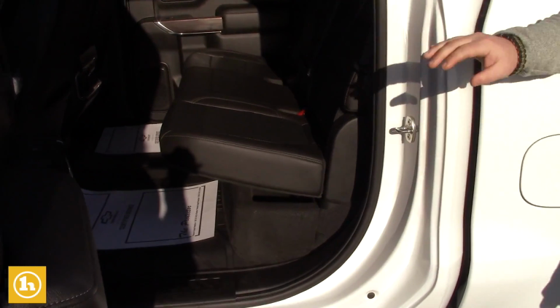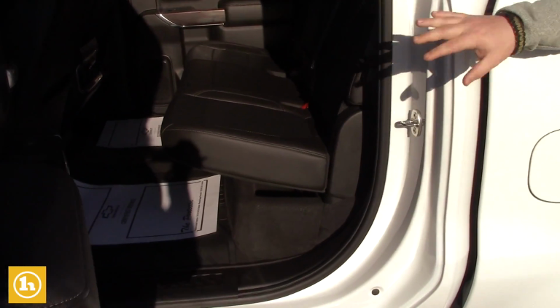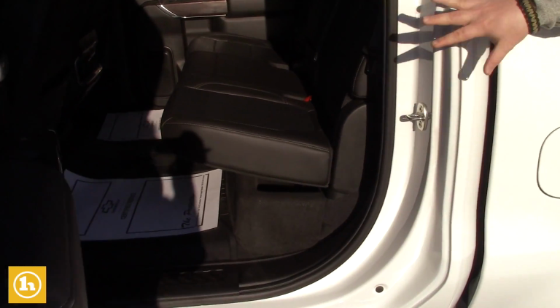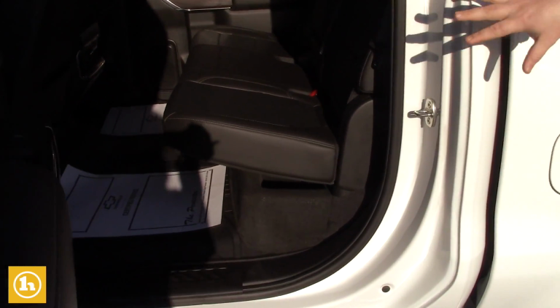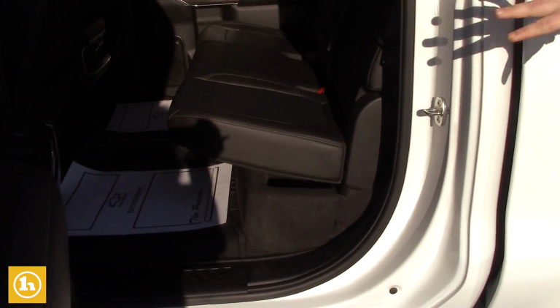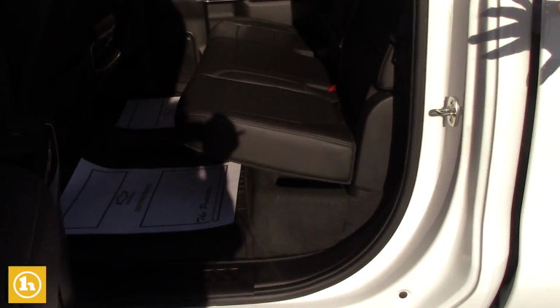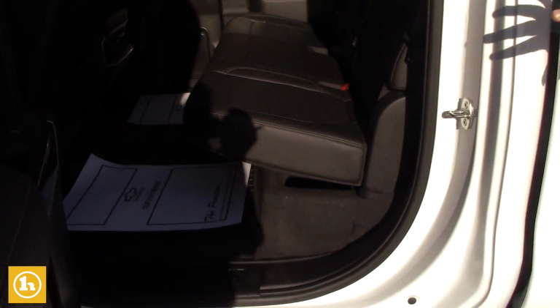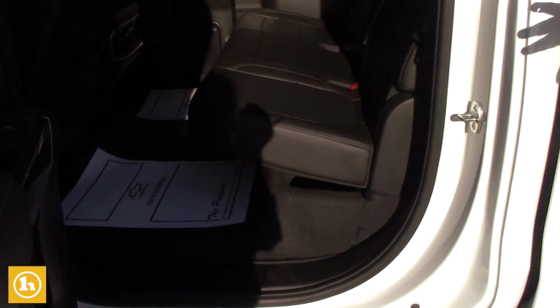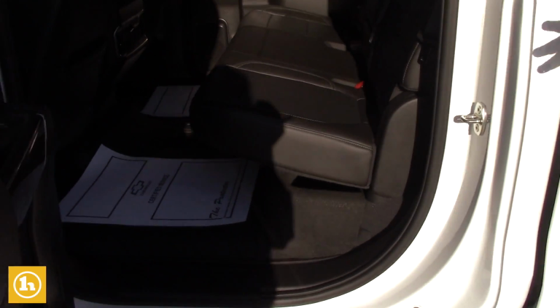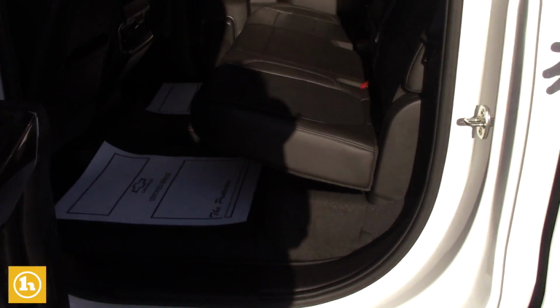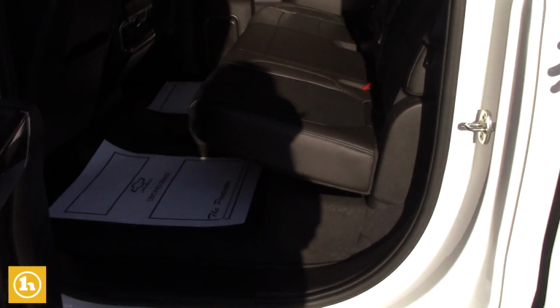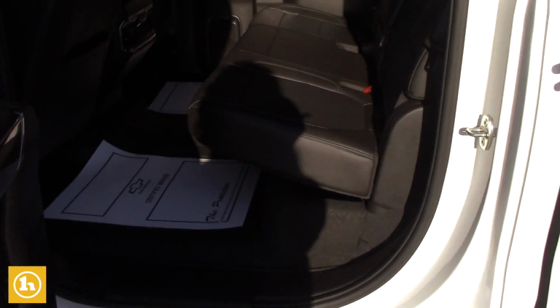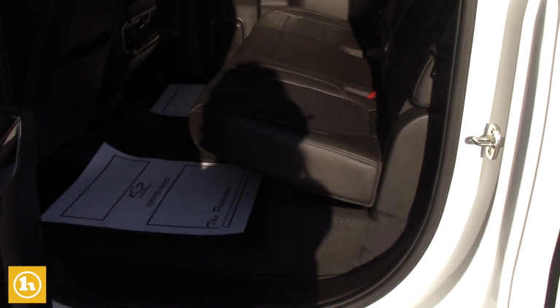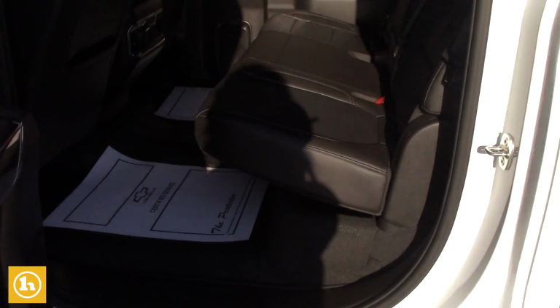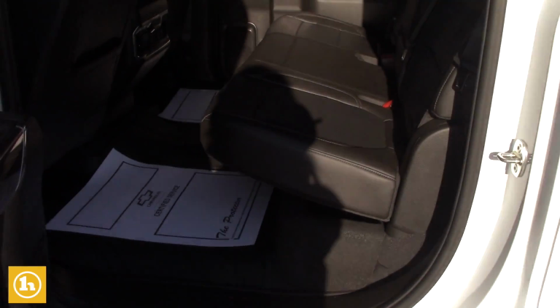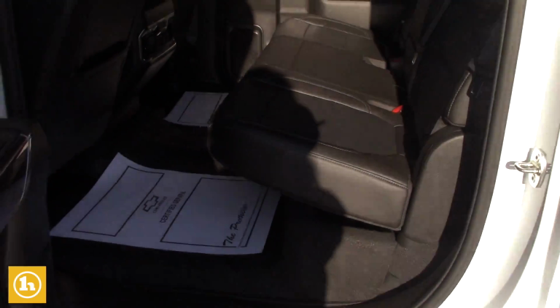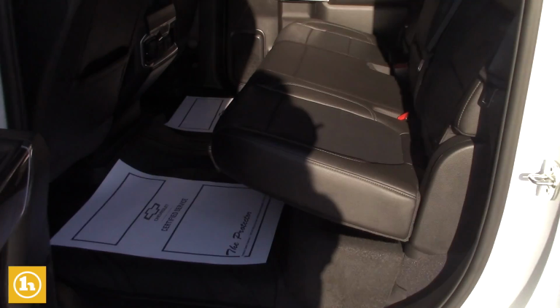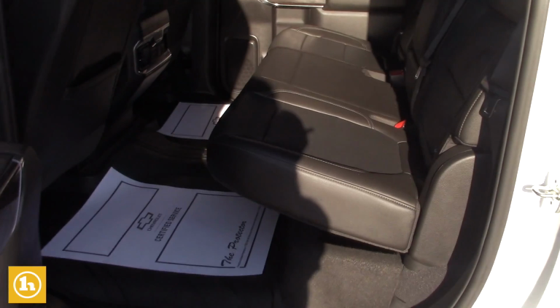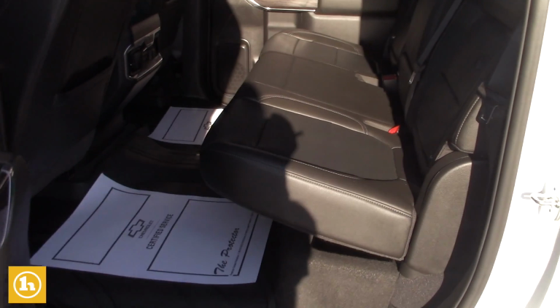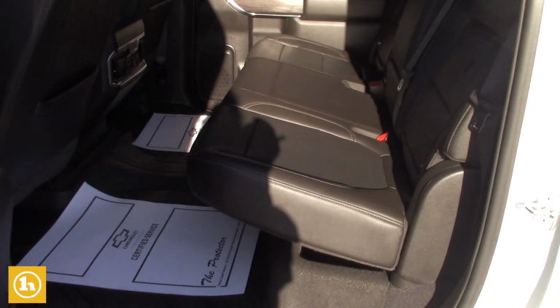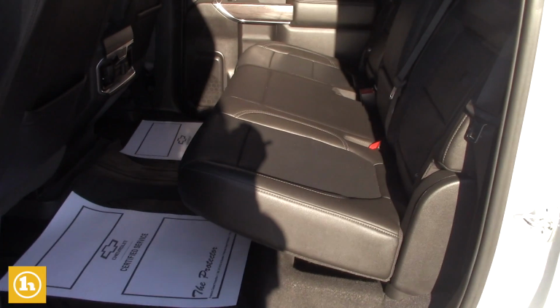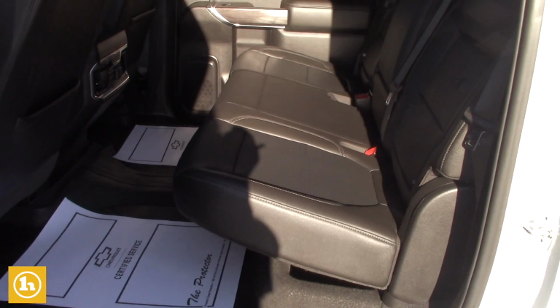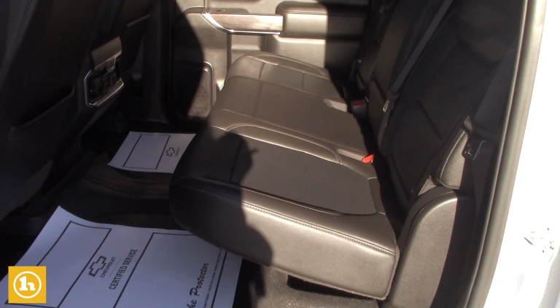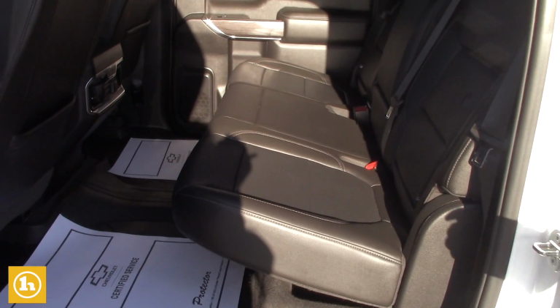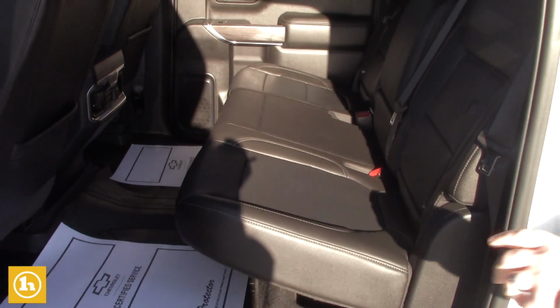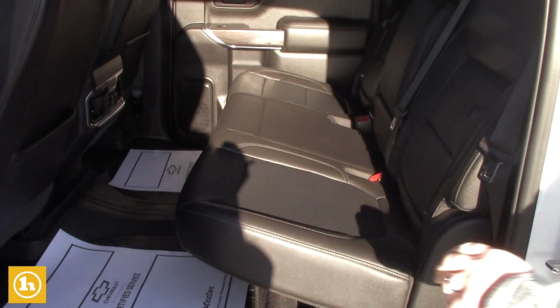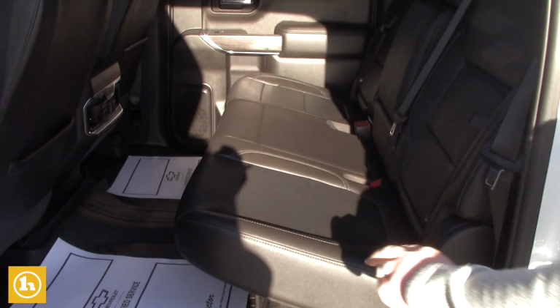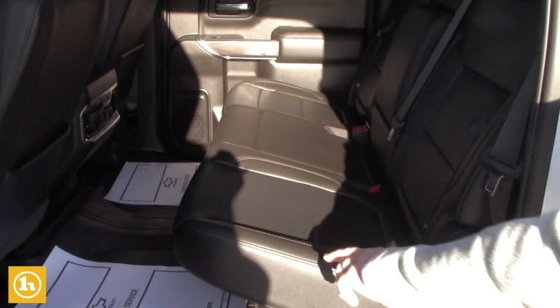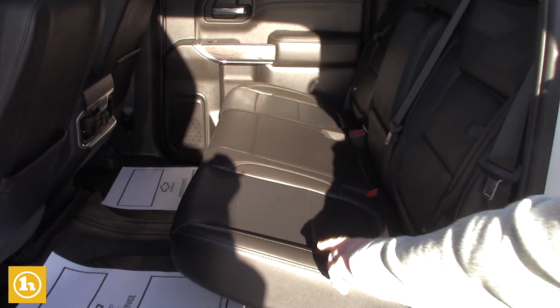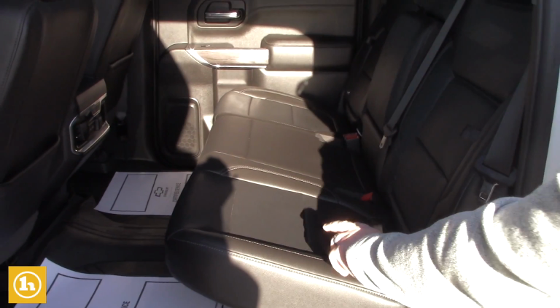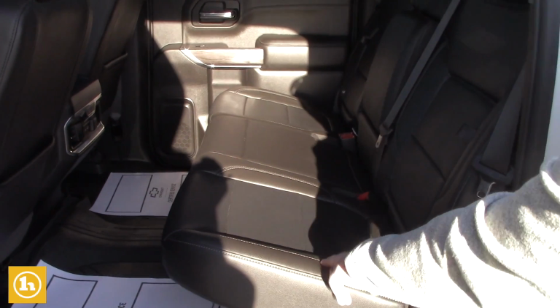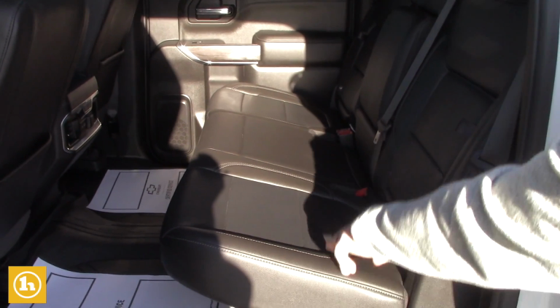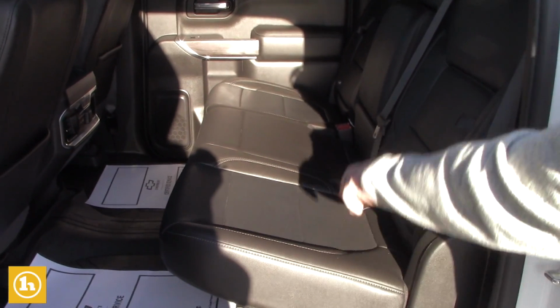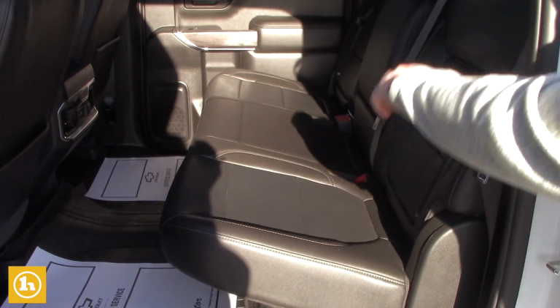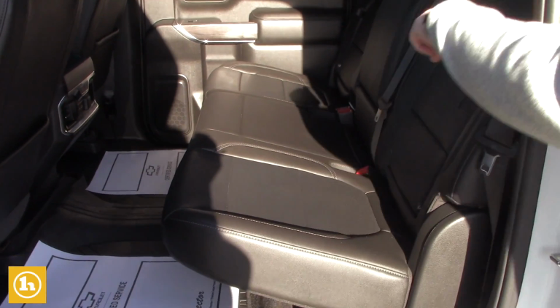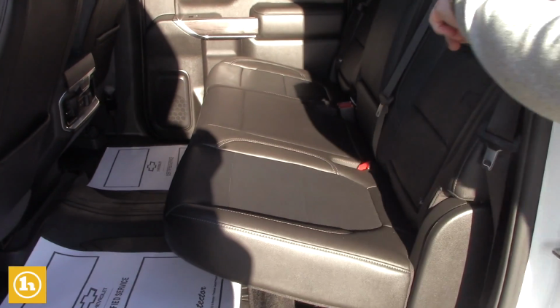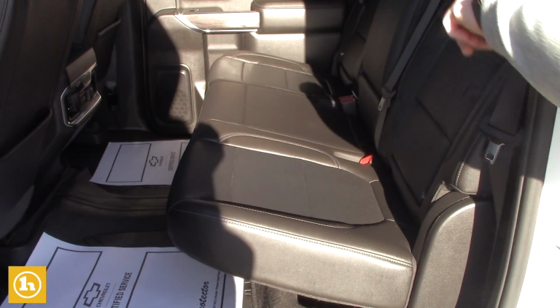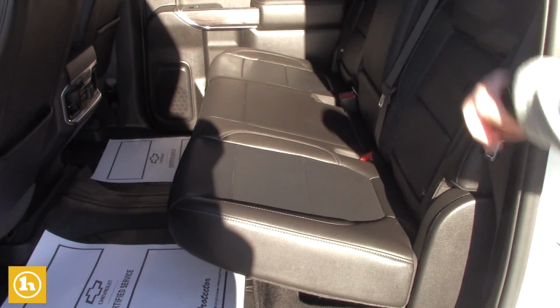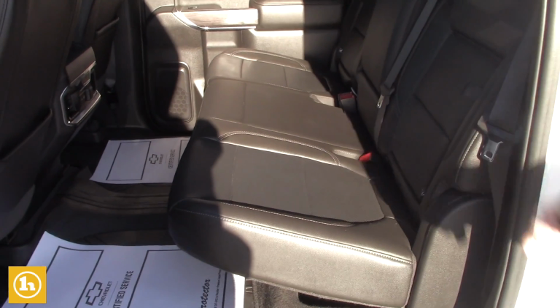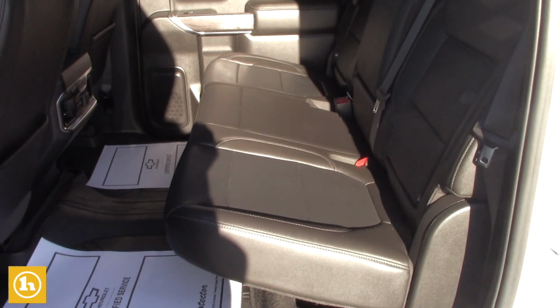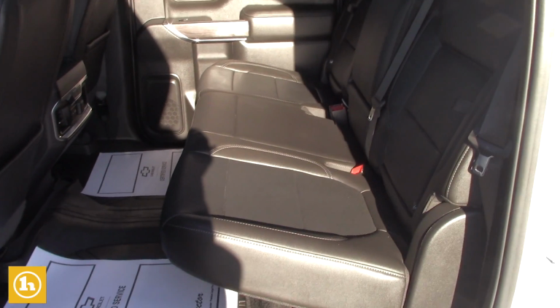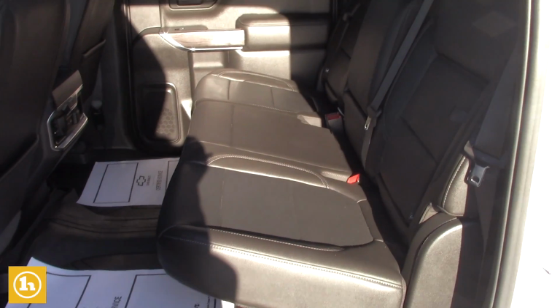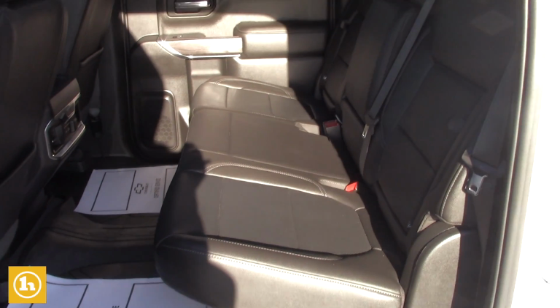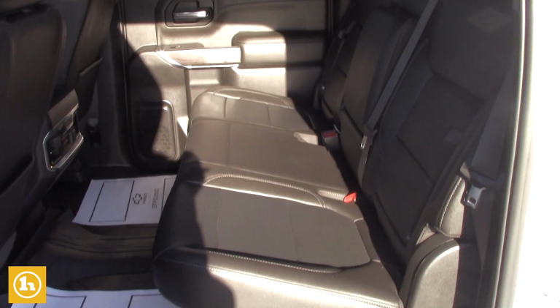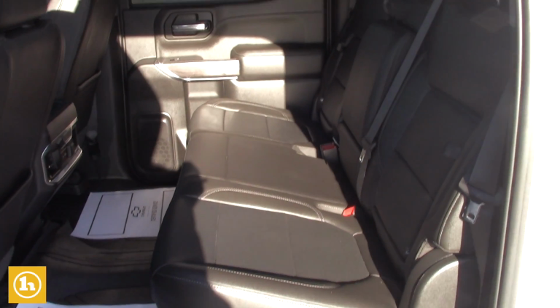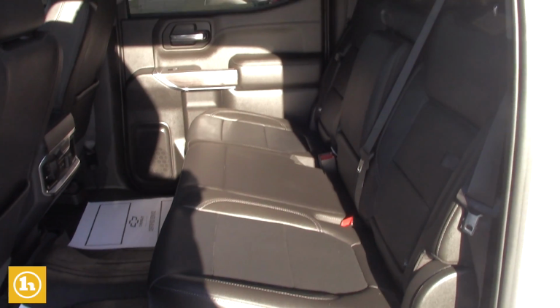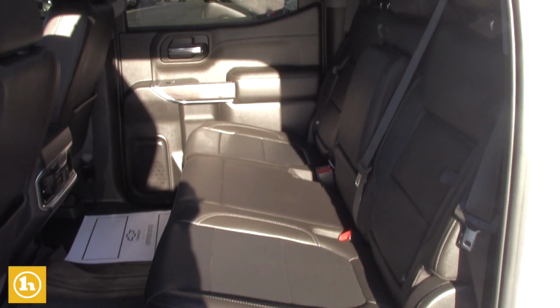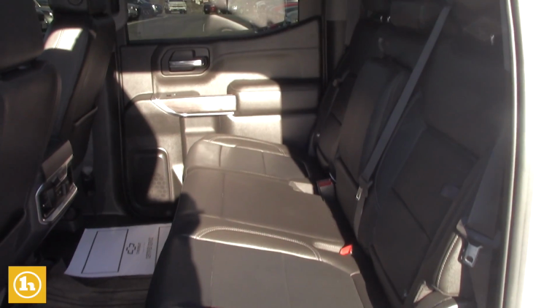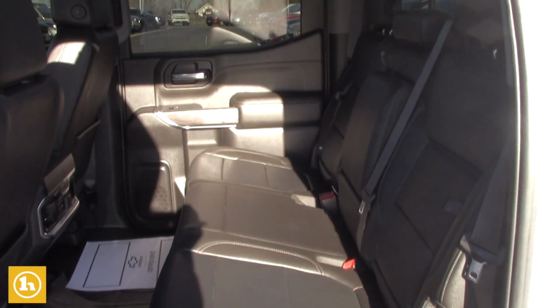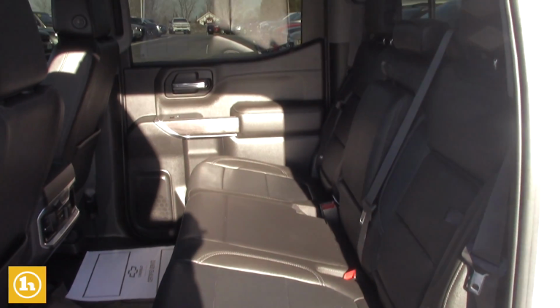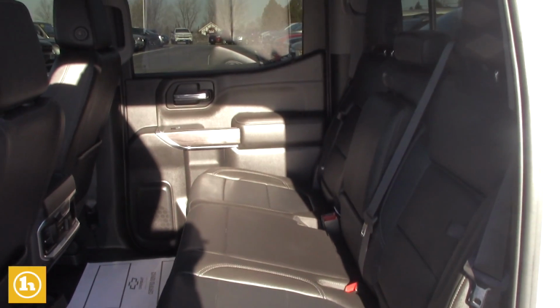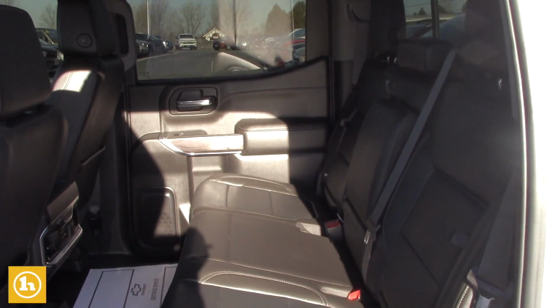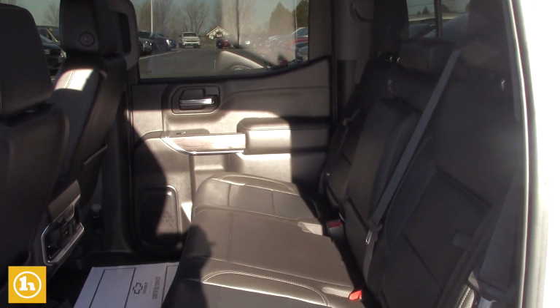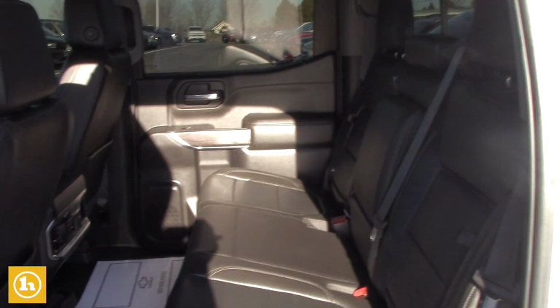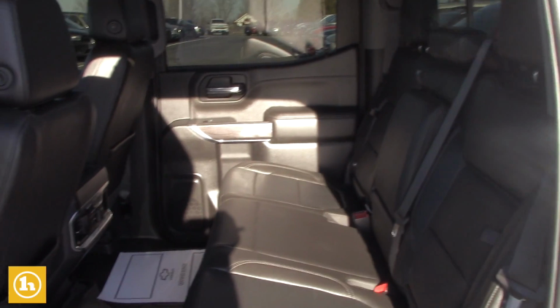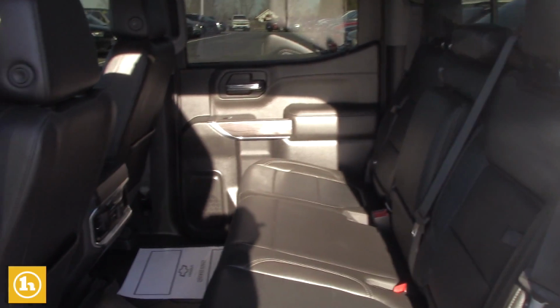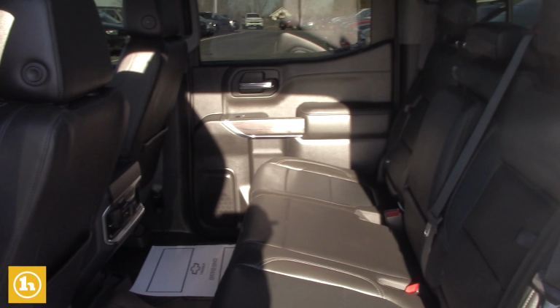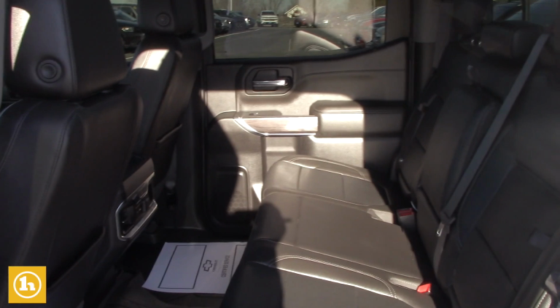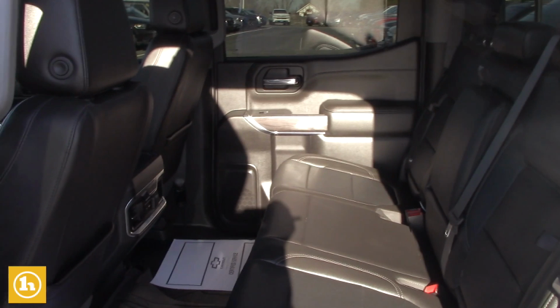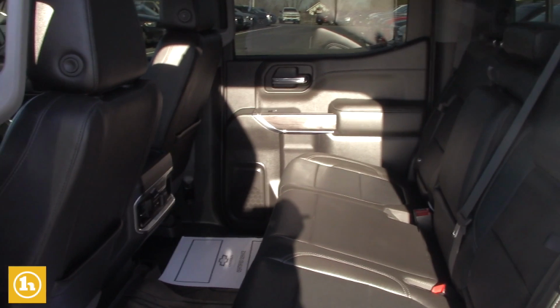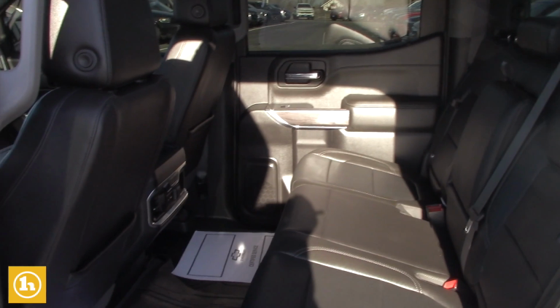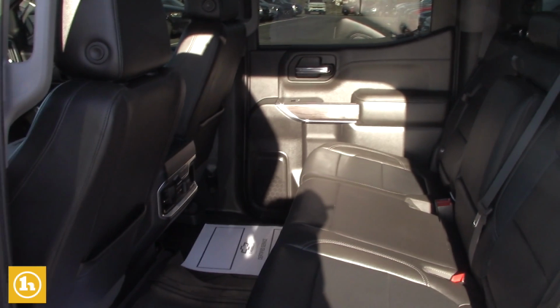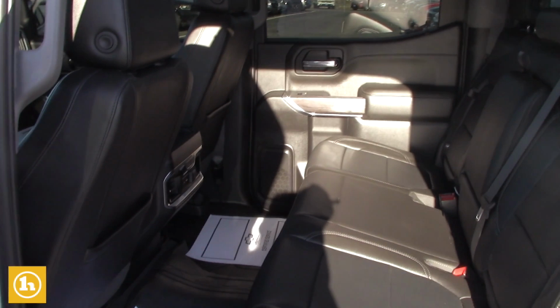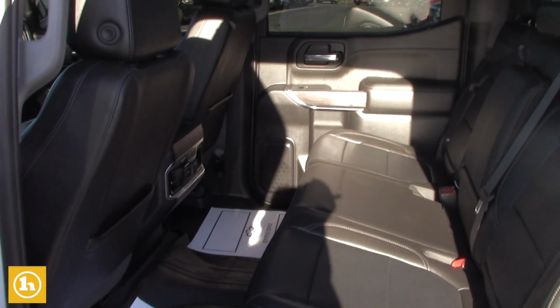Back seat, it's got a lot of room in it. These outboard seats on each side are heated as well, and it's got a power sliding rear window.